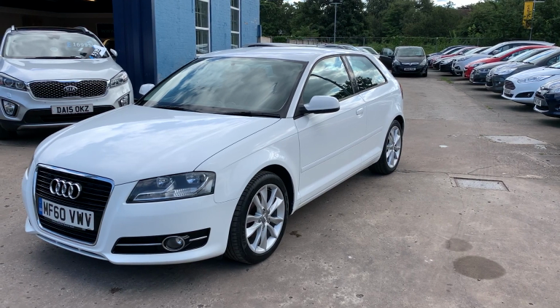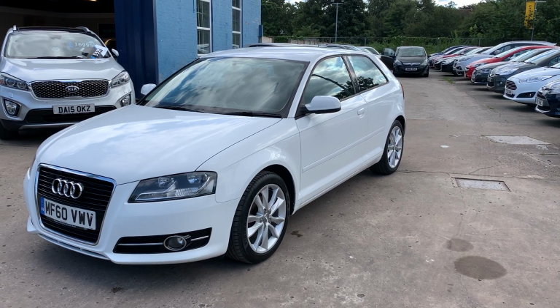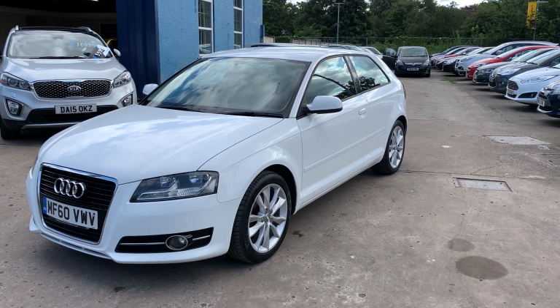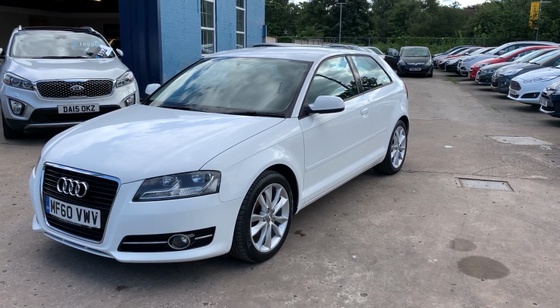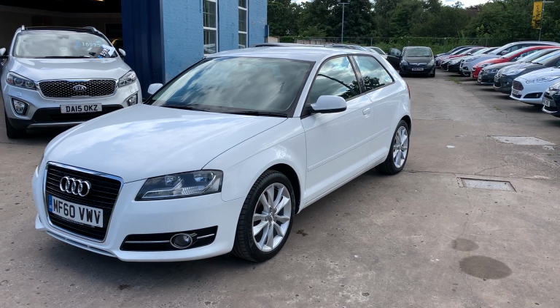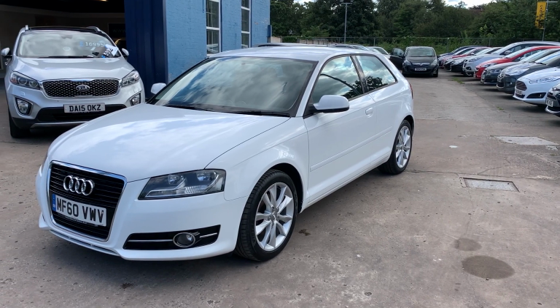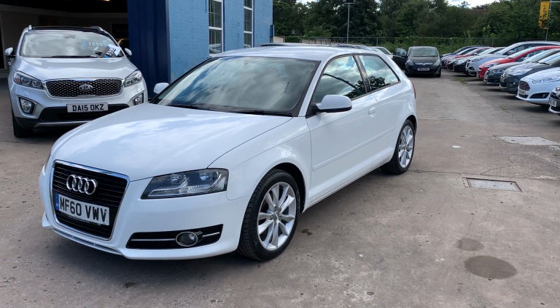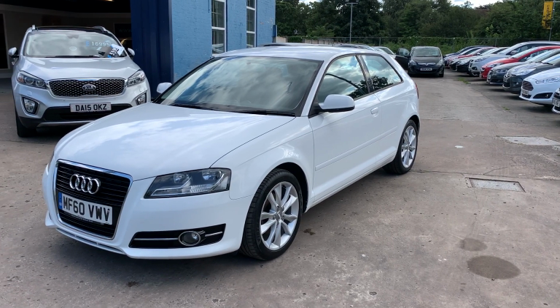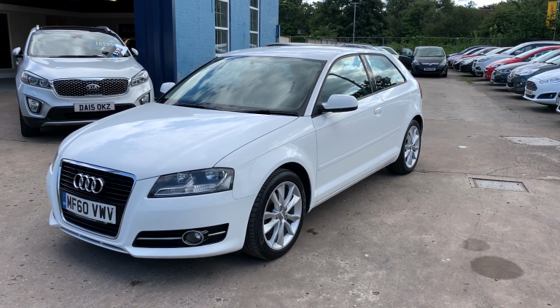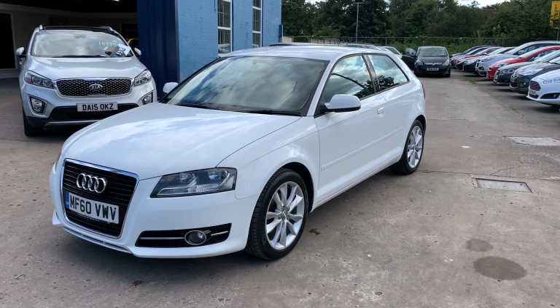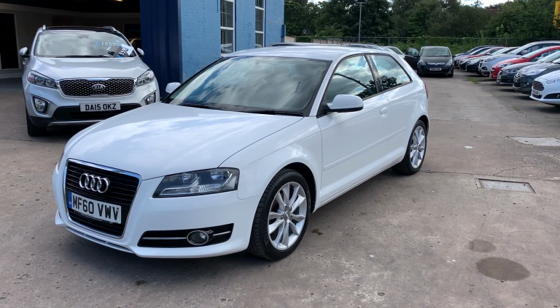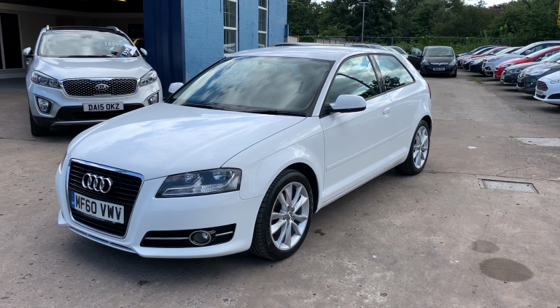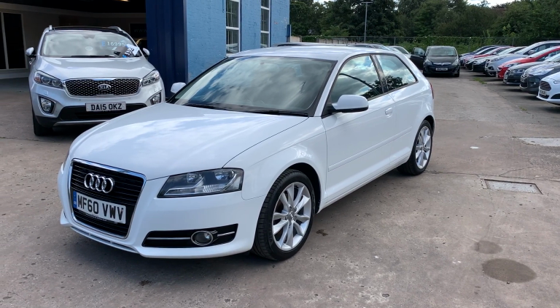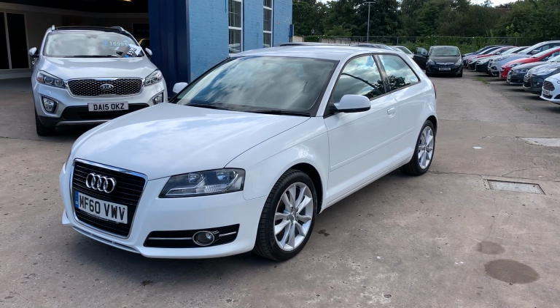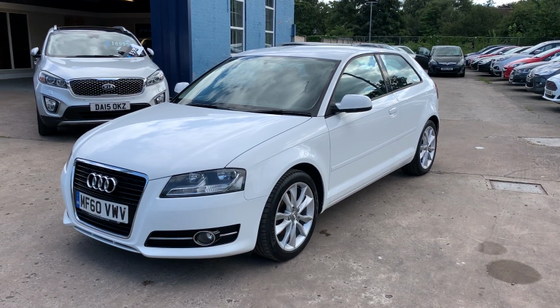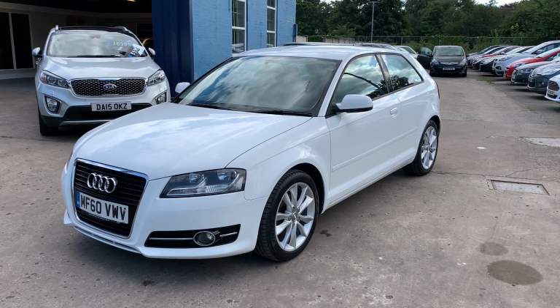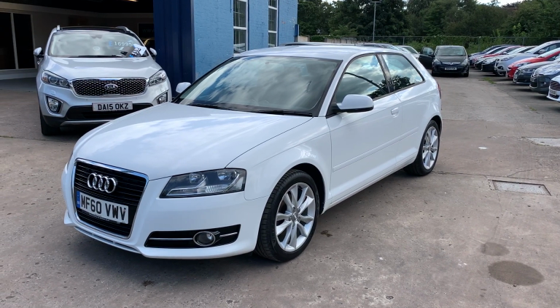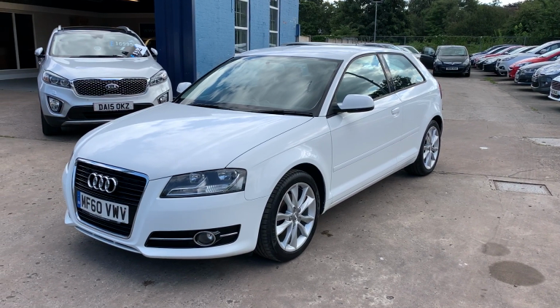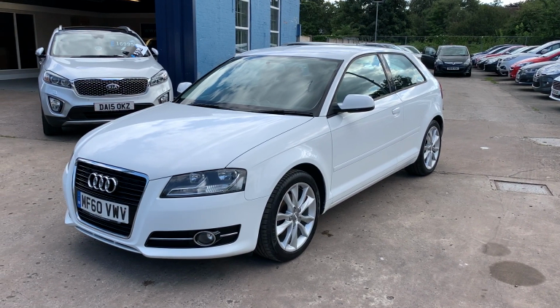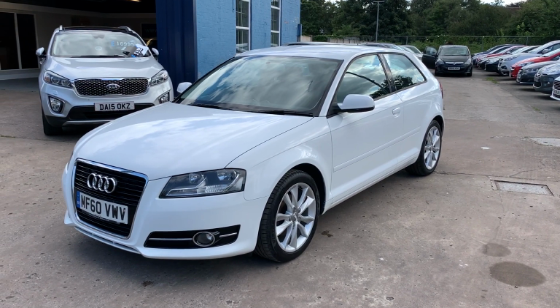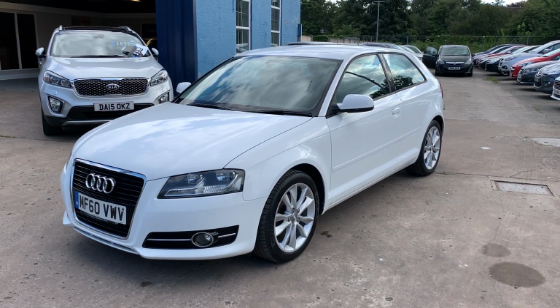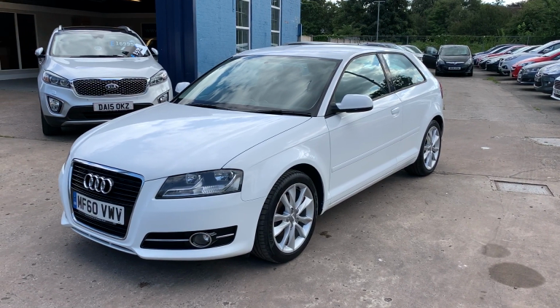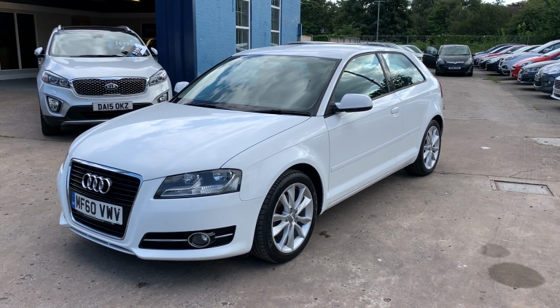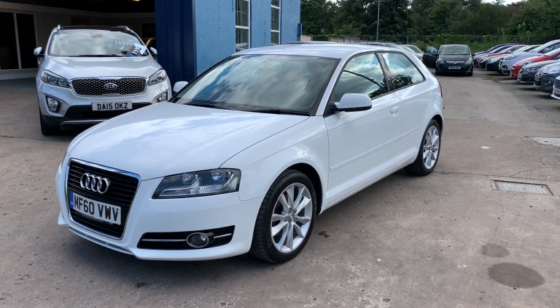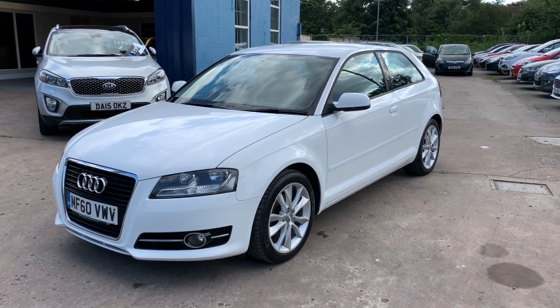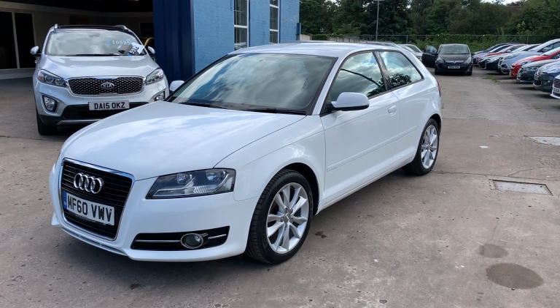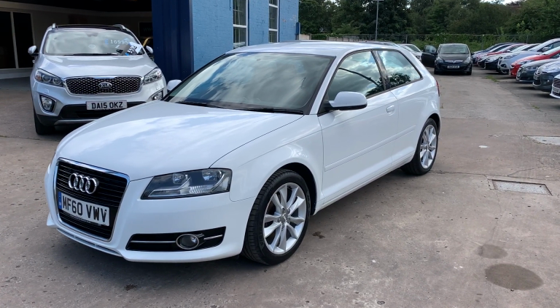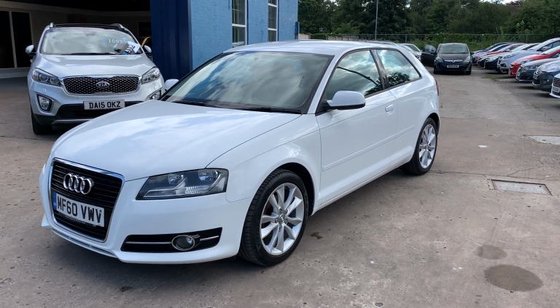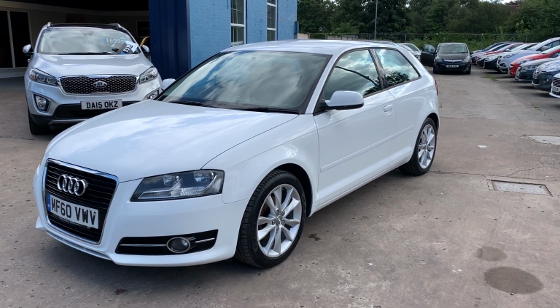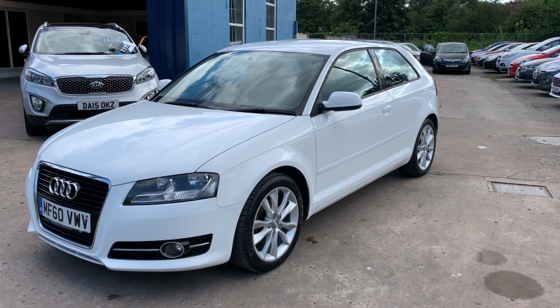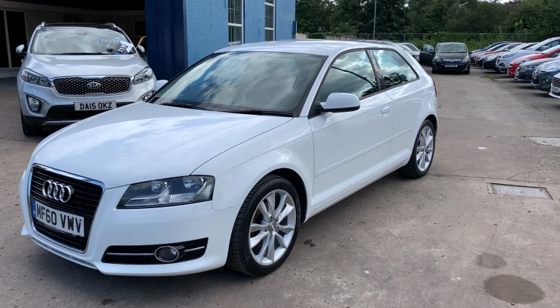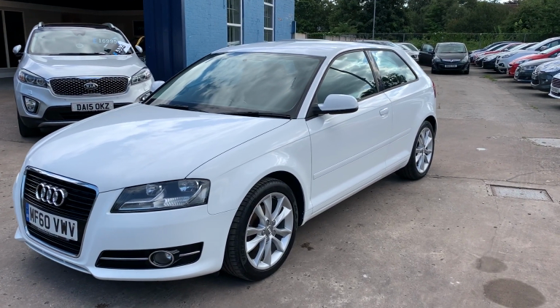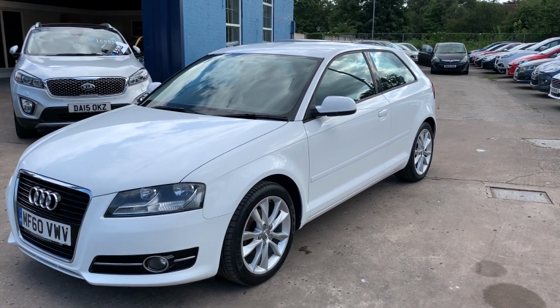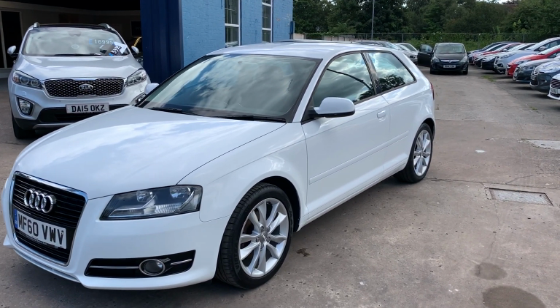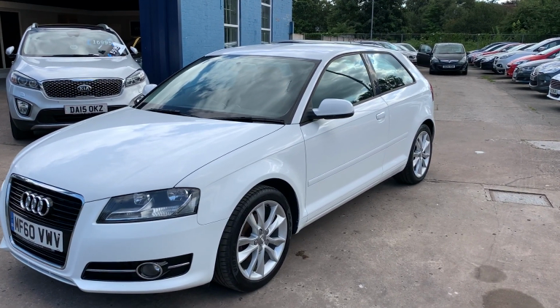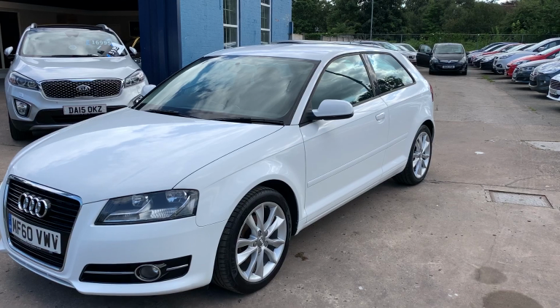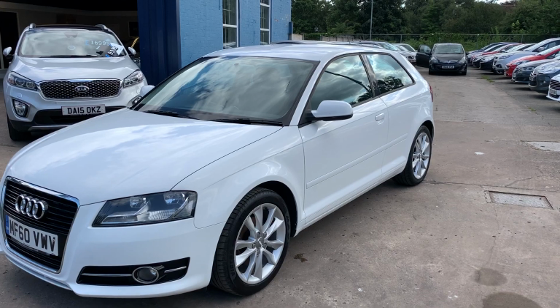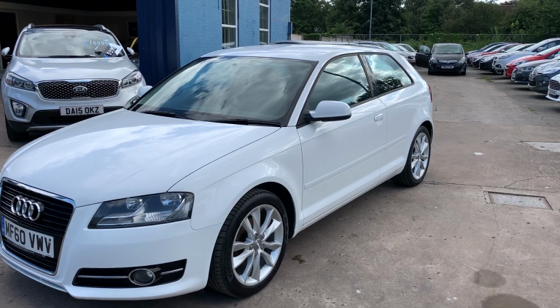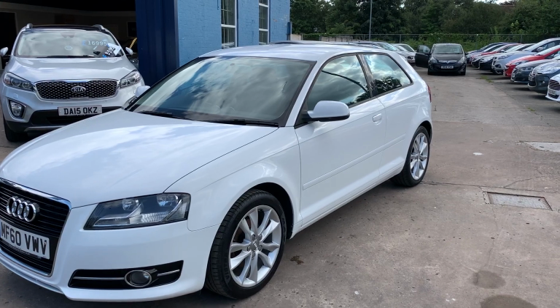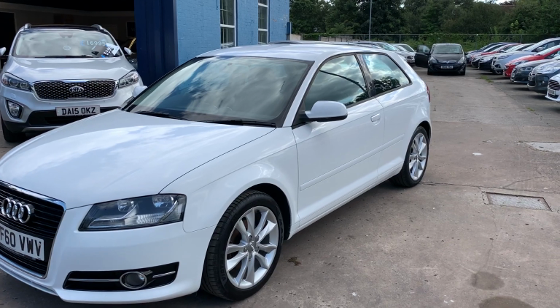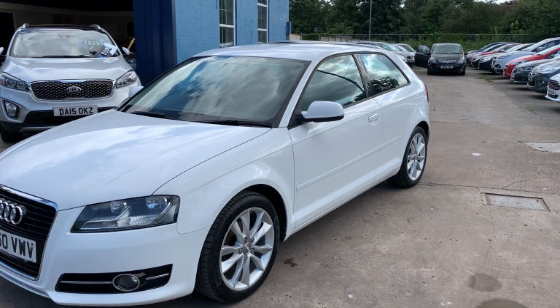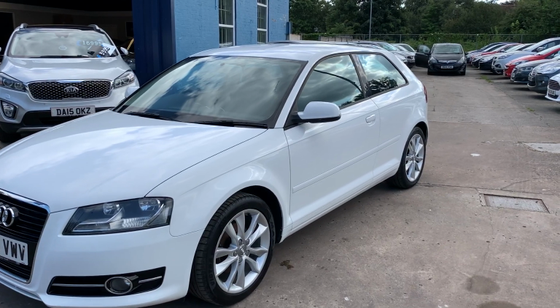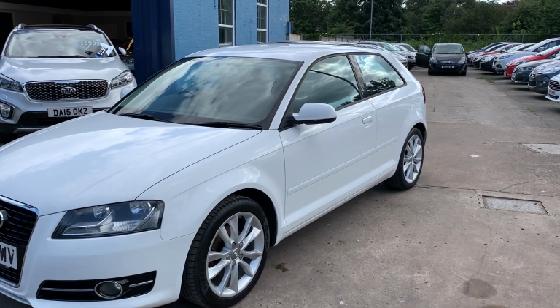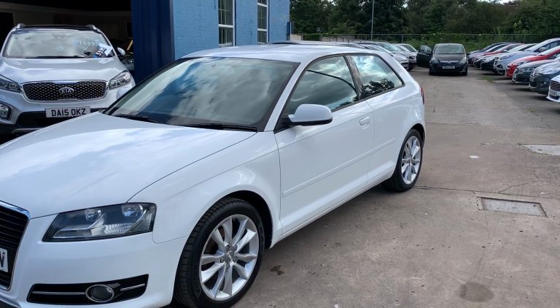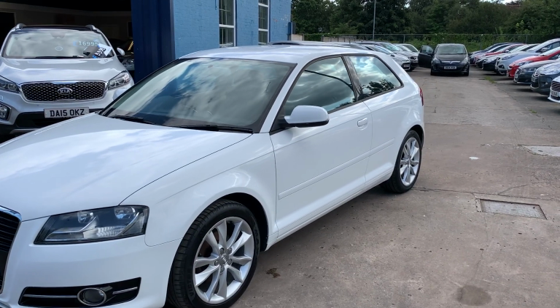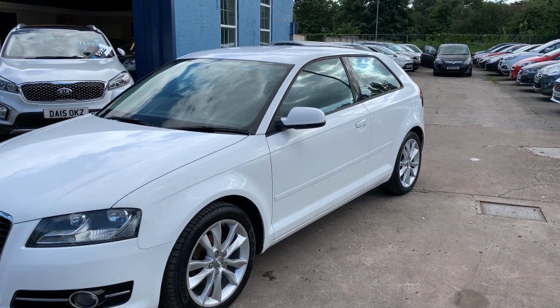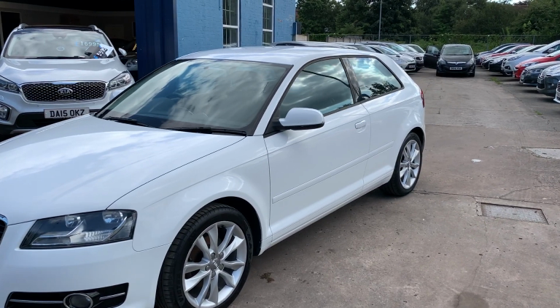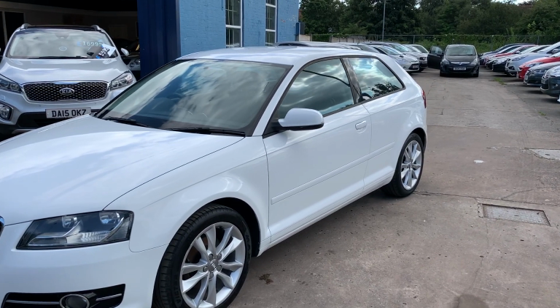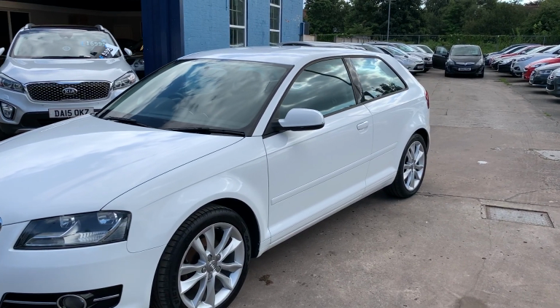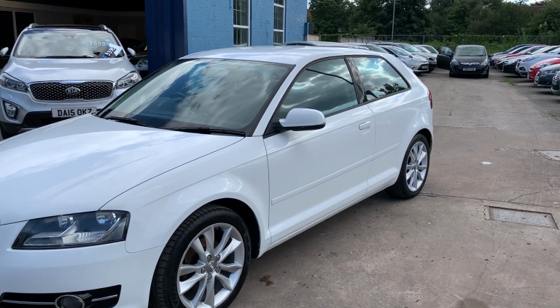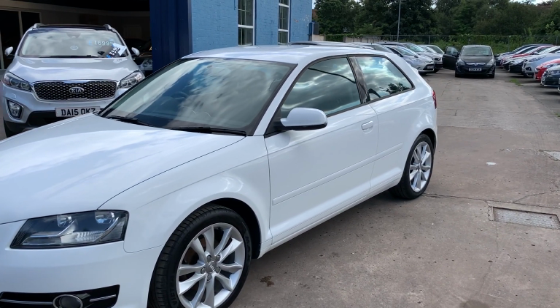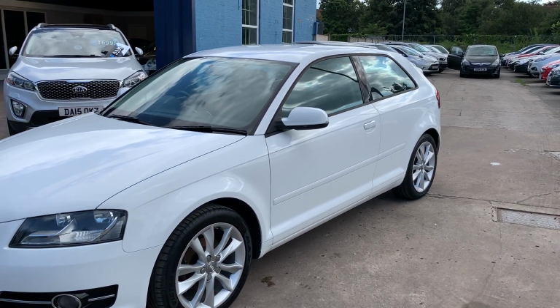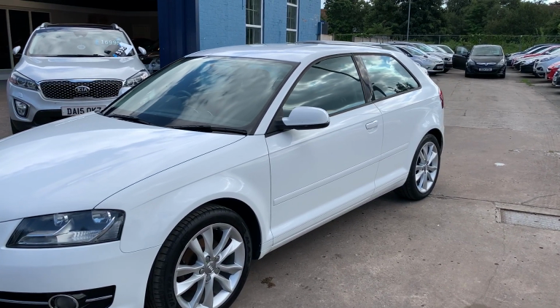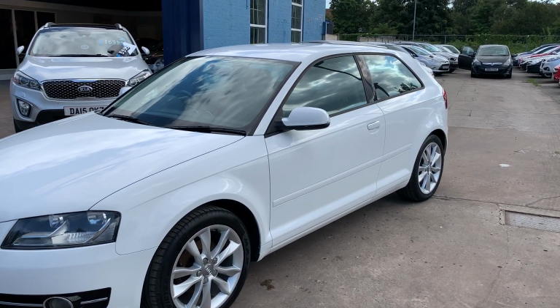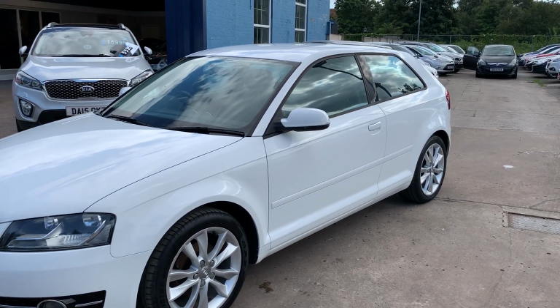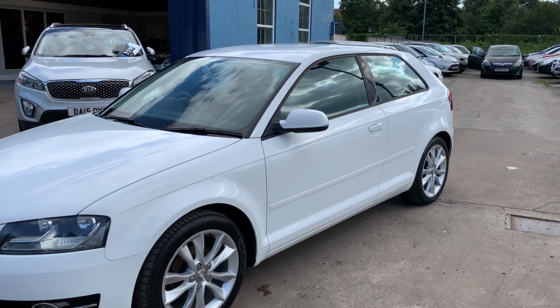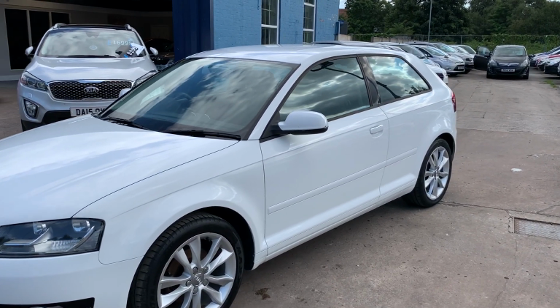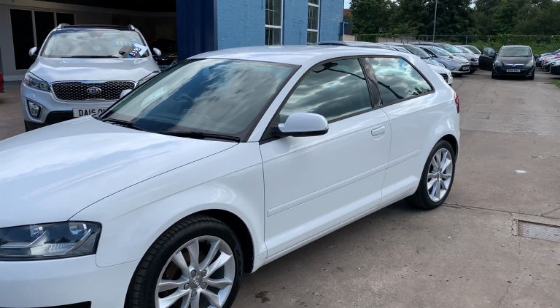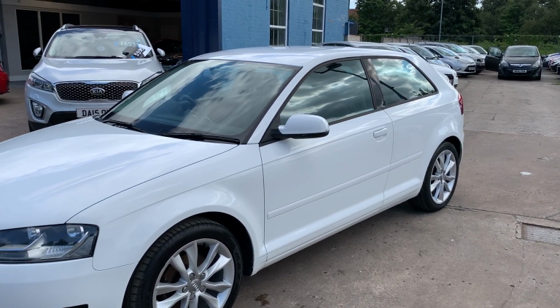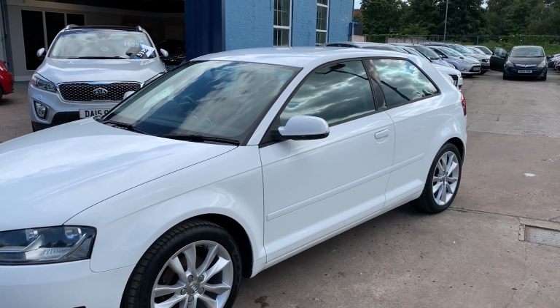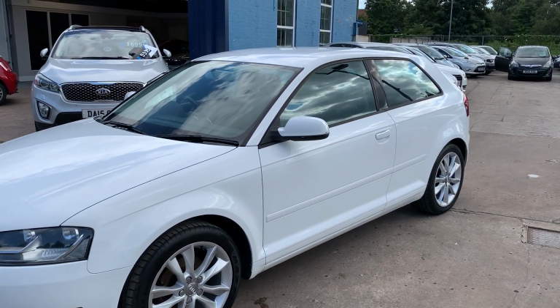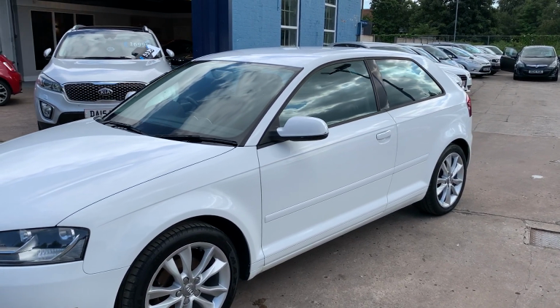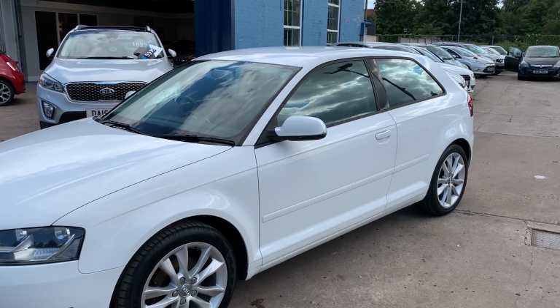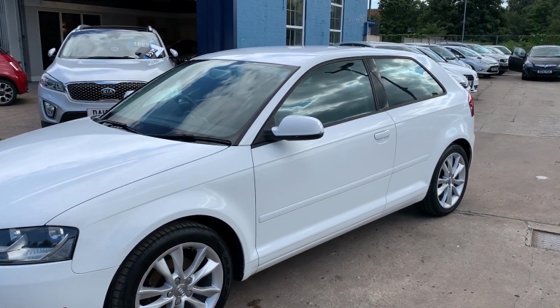Welcome to Cantilever Car Centre. Here today I have an Audi A3 Sport, registered 2010 on a 60 plate.